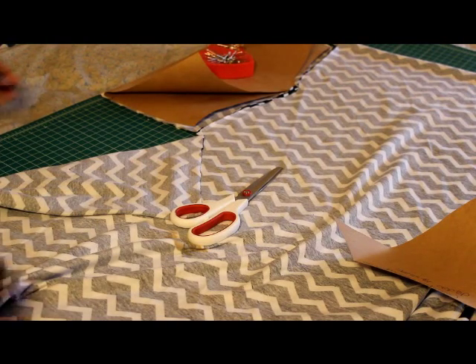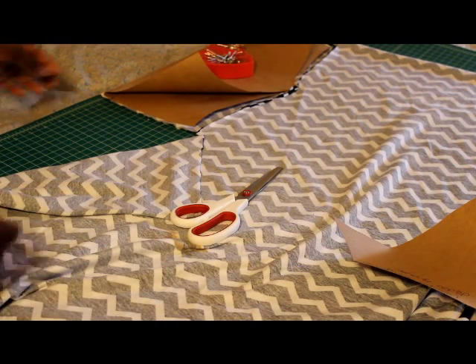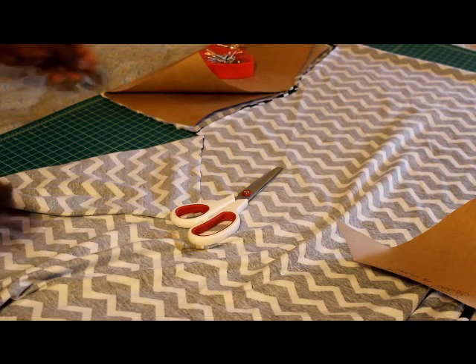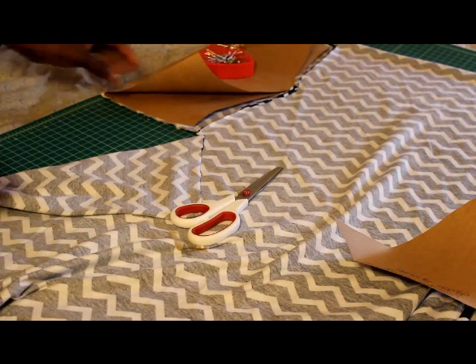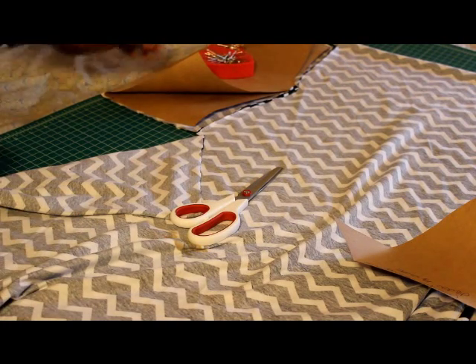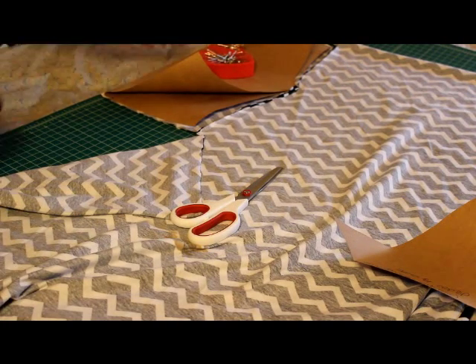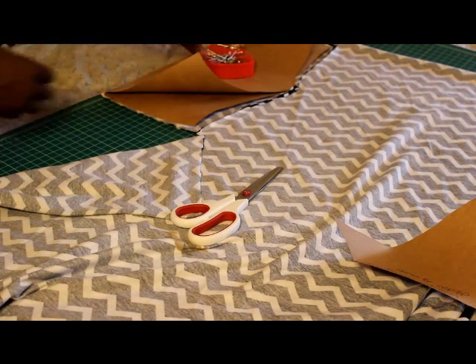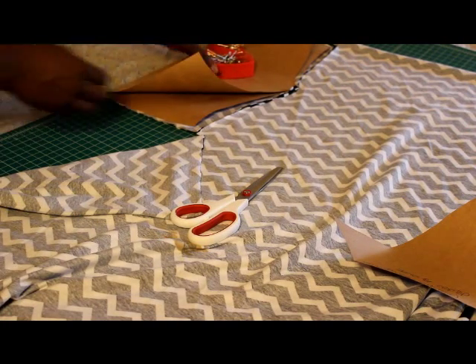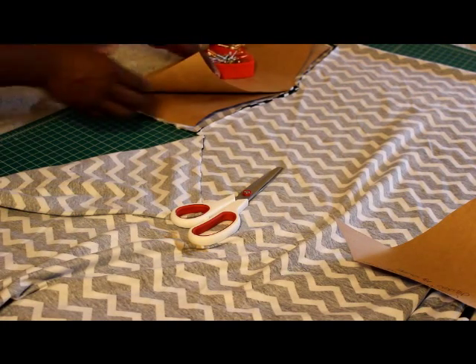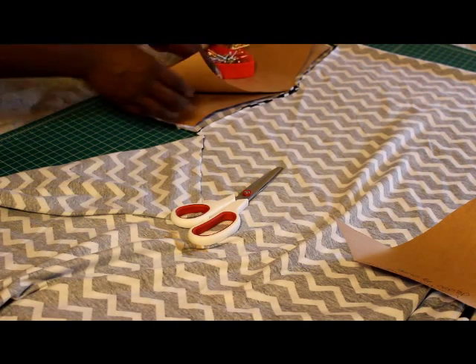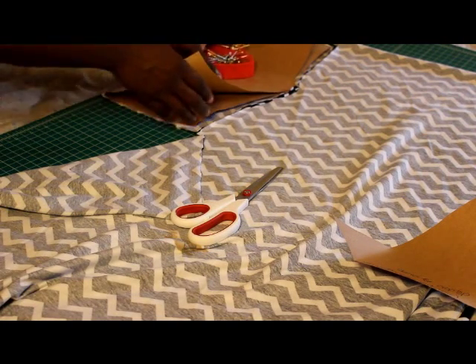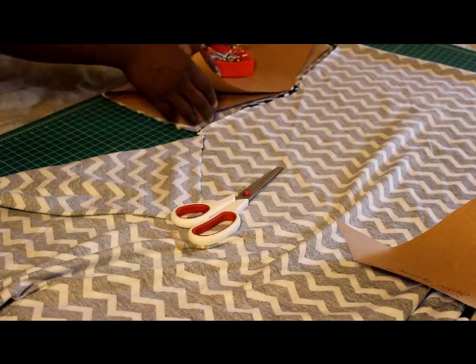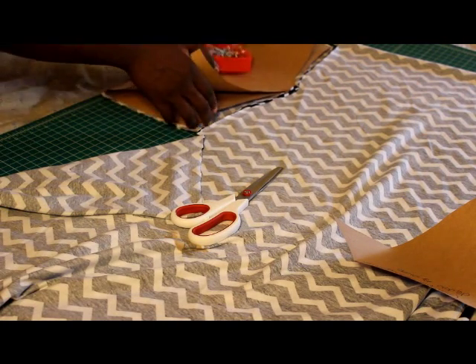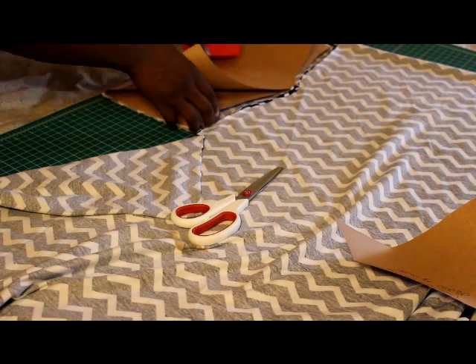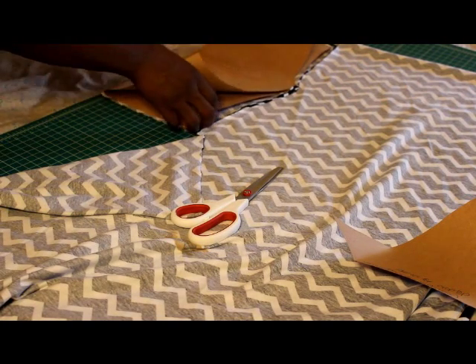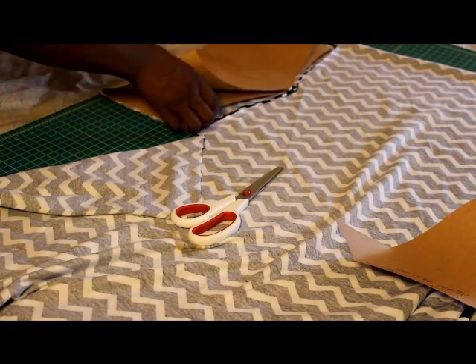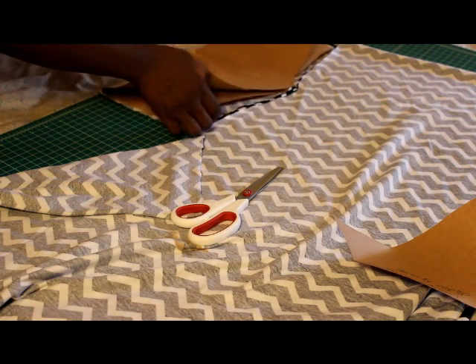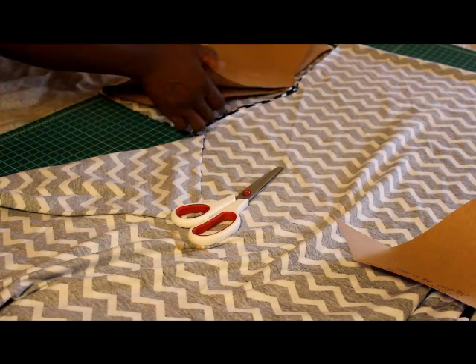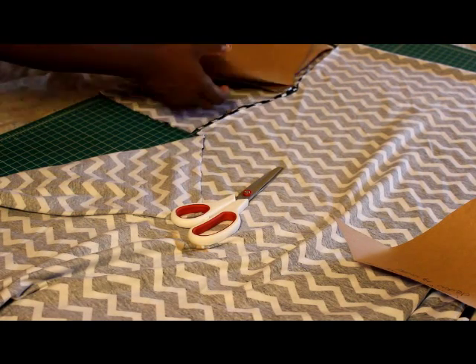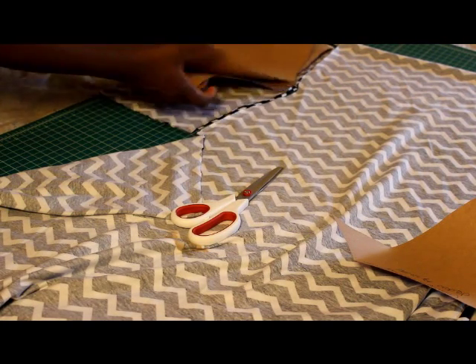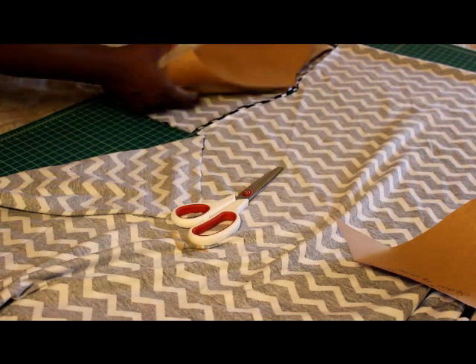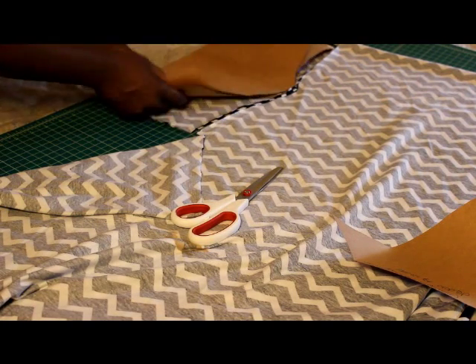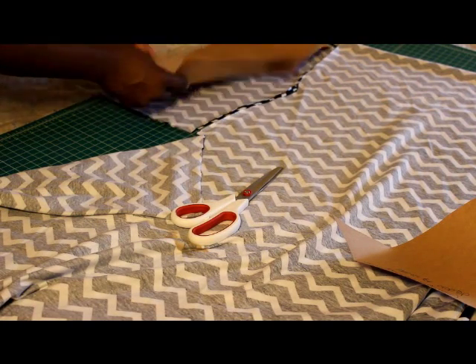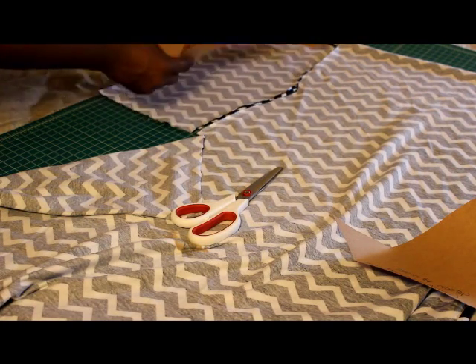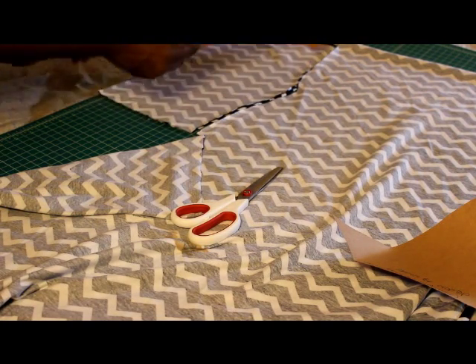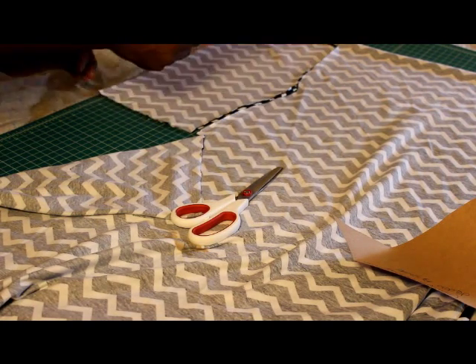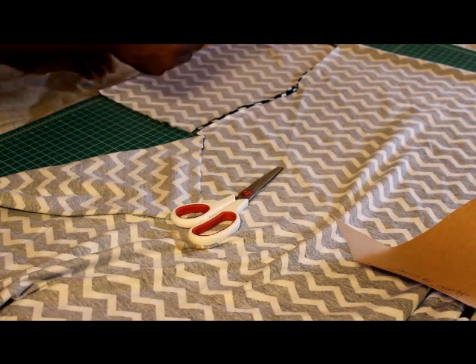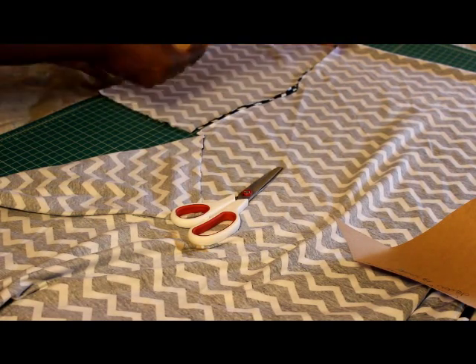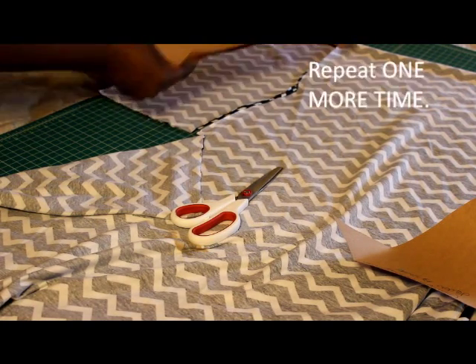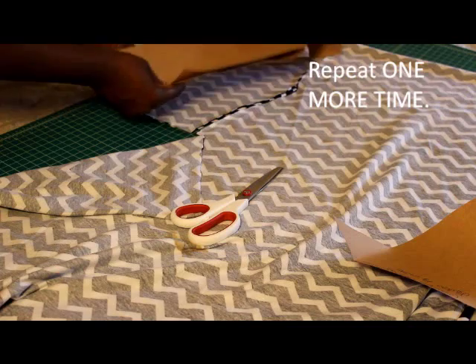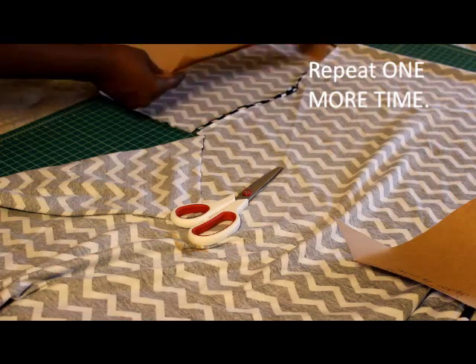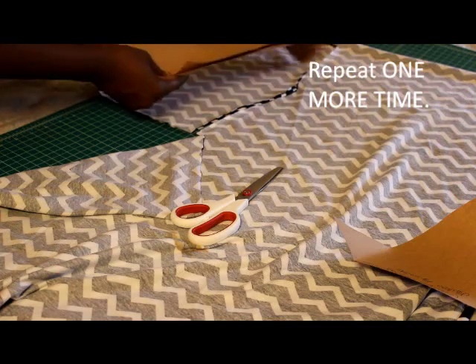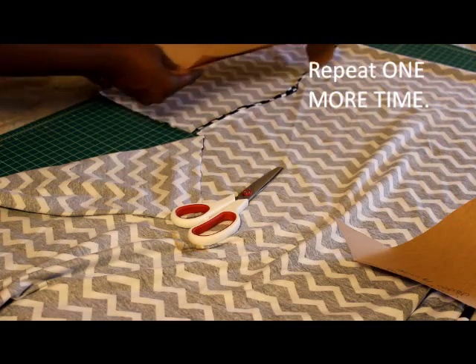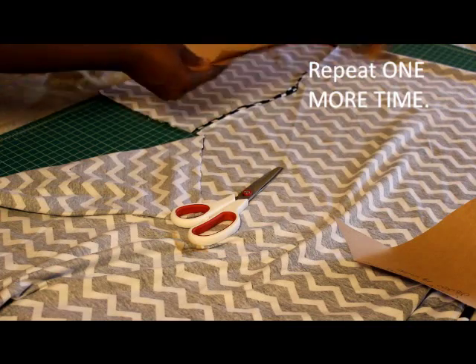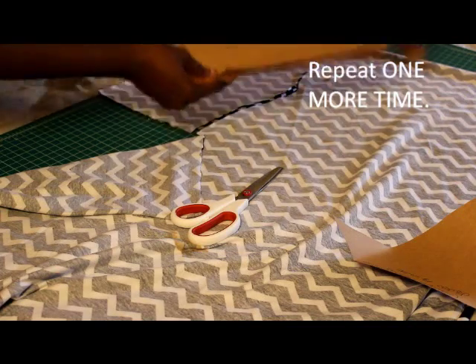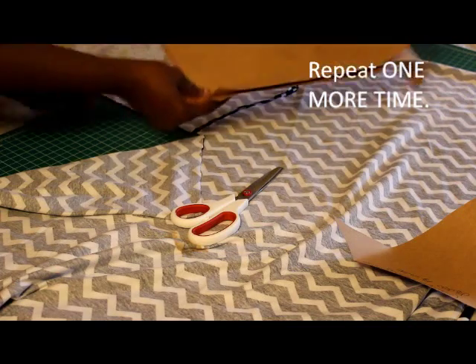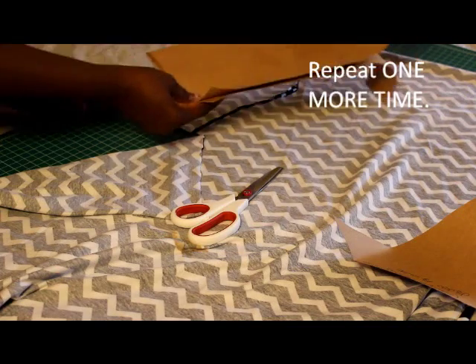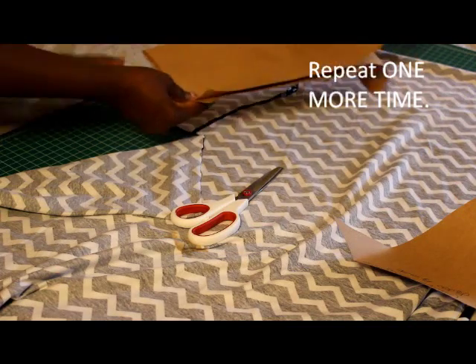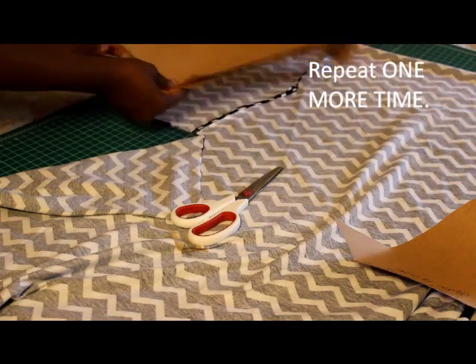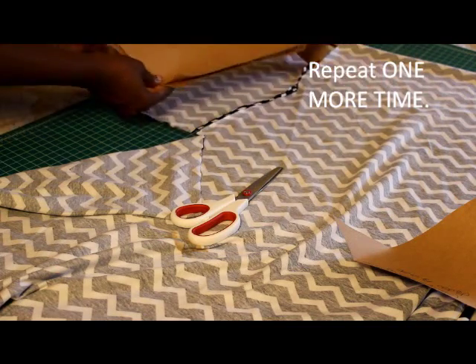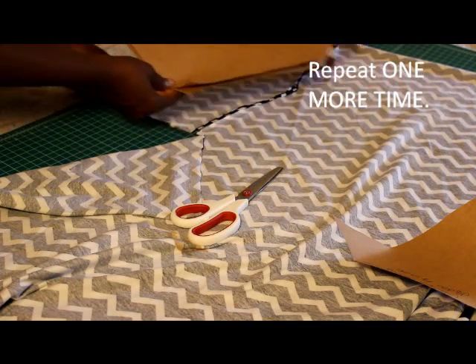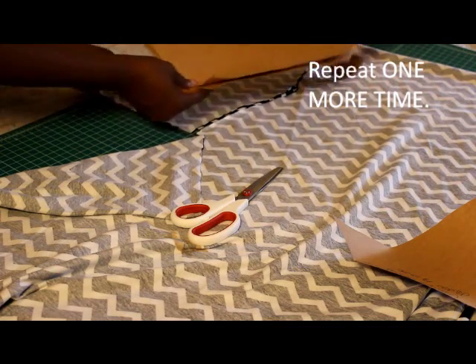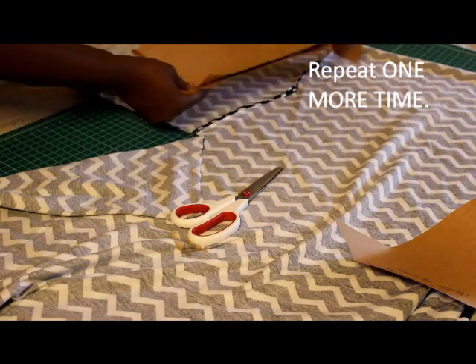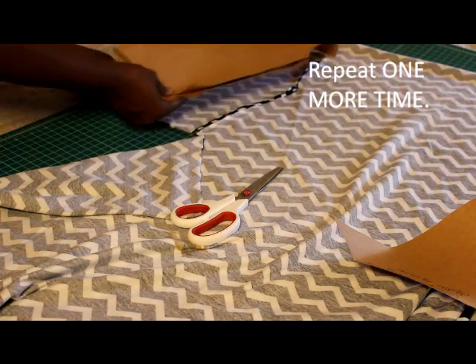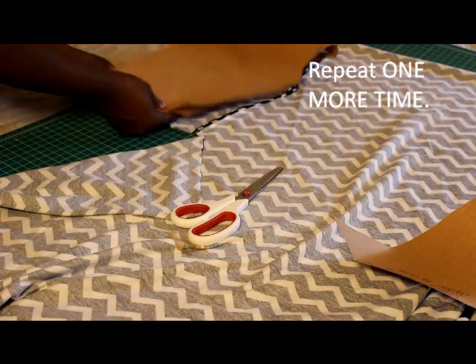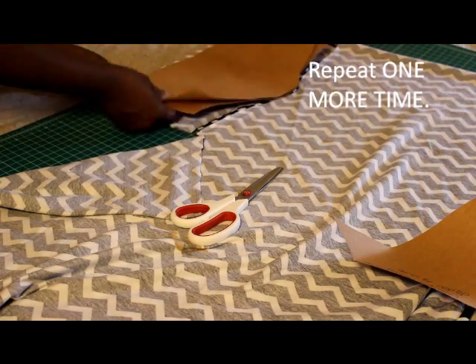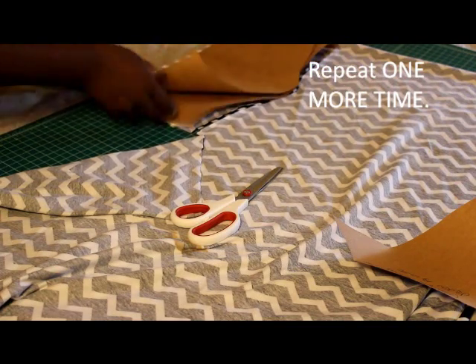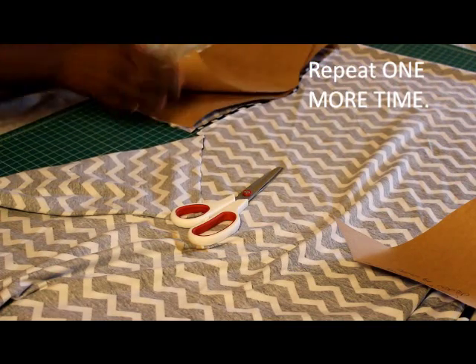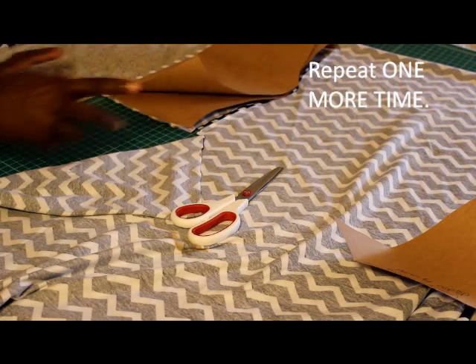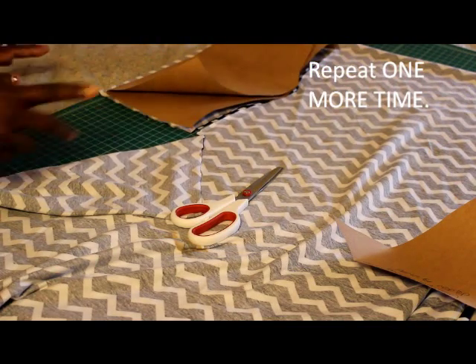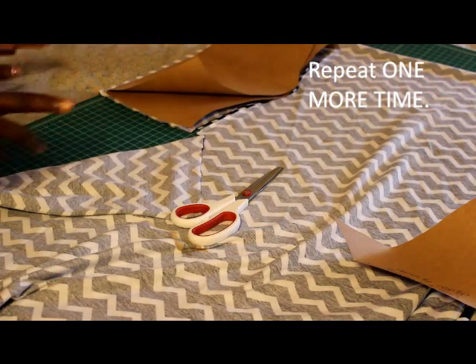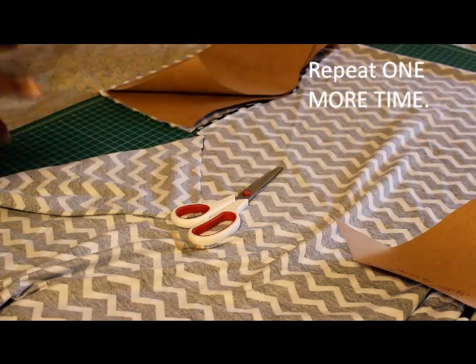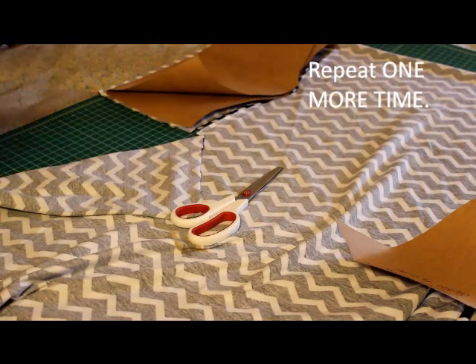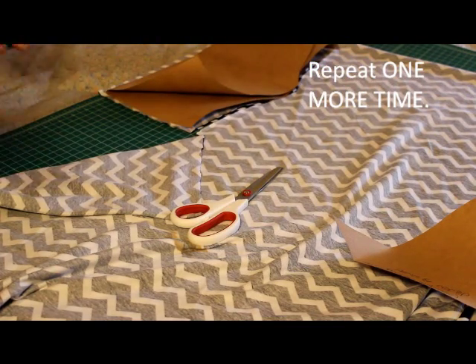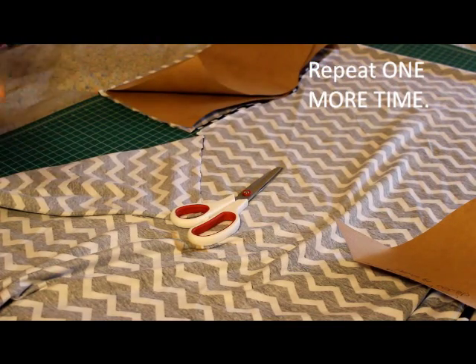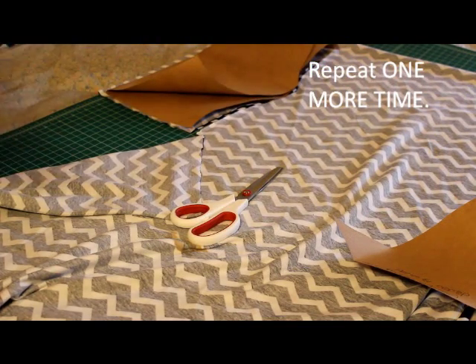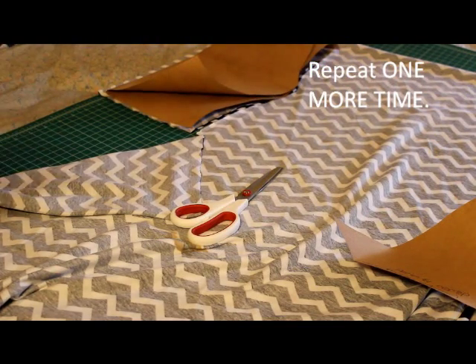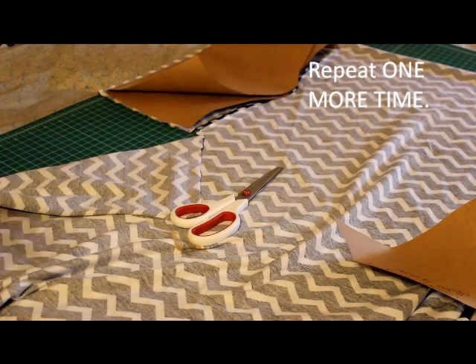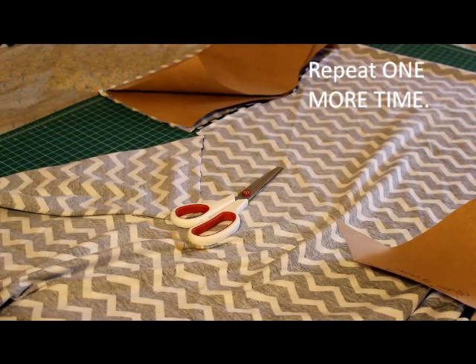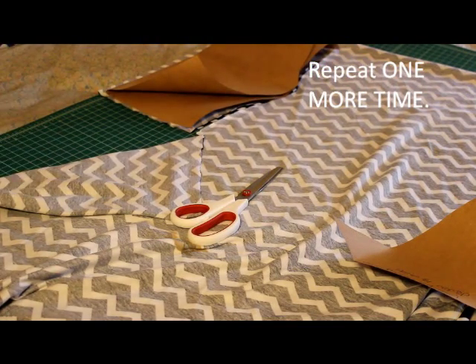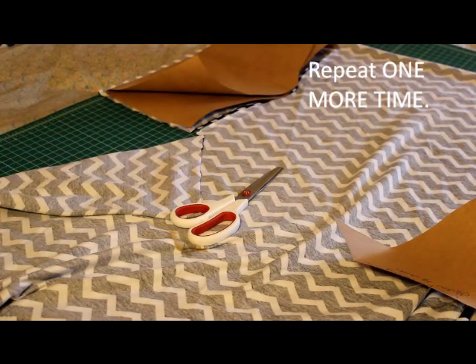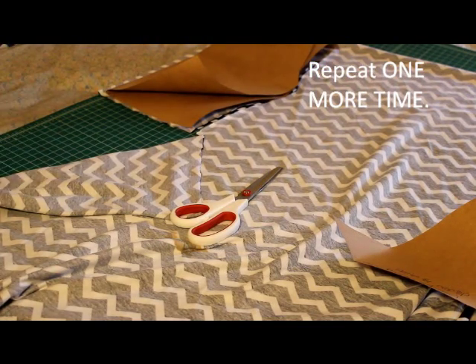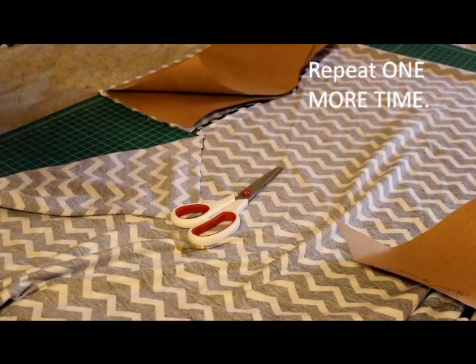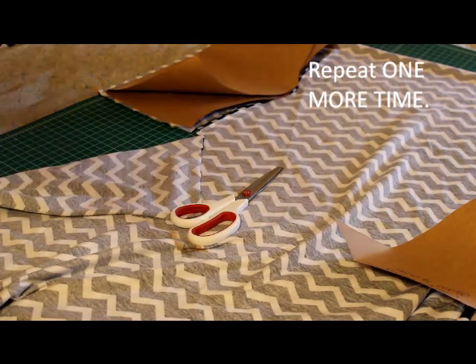You're going to use this and you're going to do this again two times so that you can have two pieces. I'll do that and be right back.